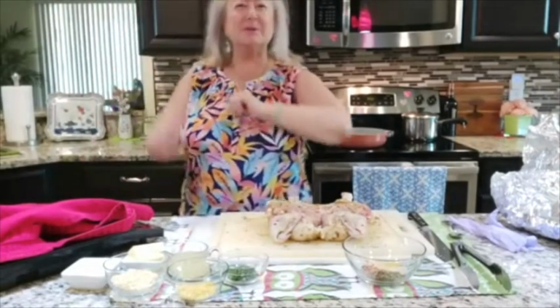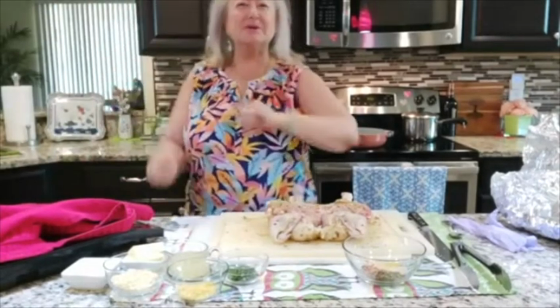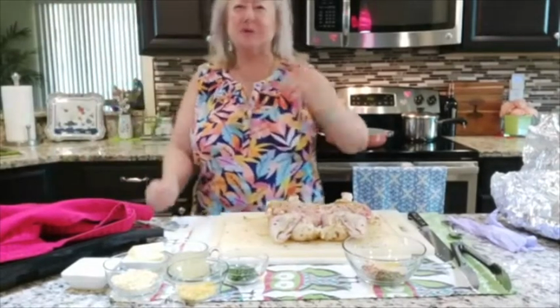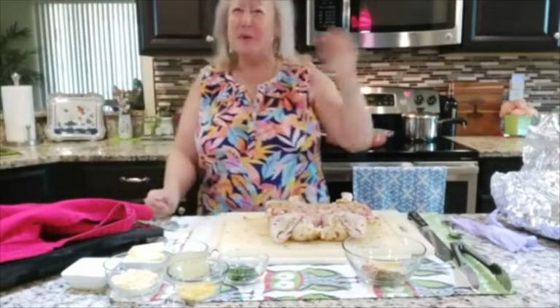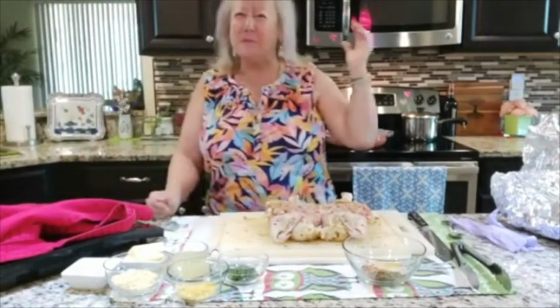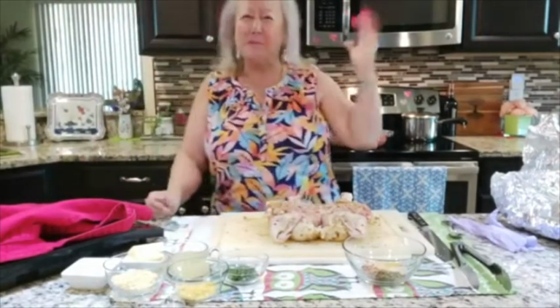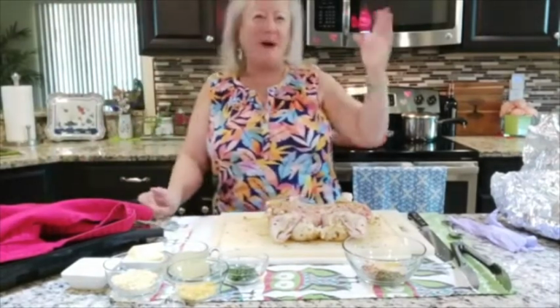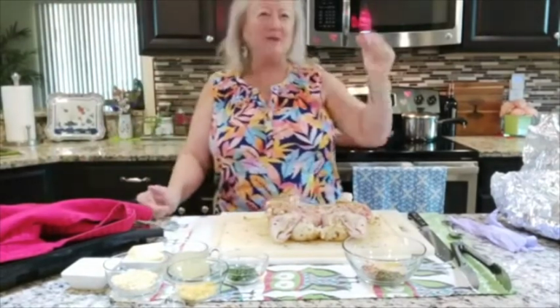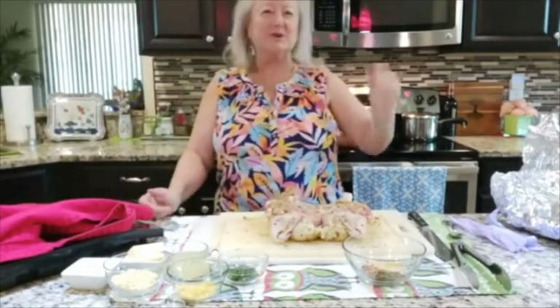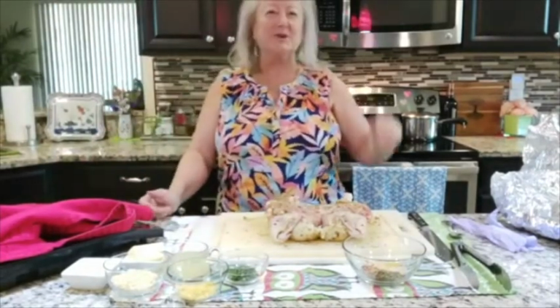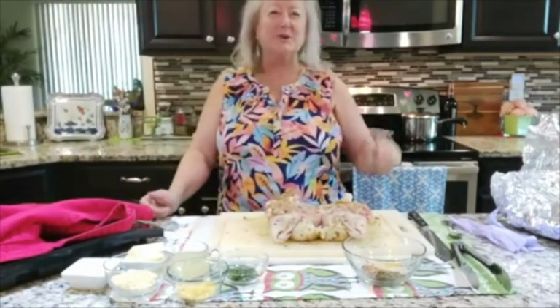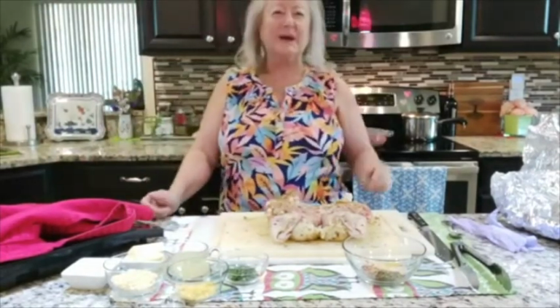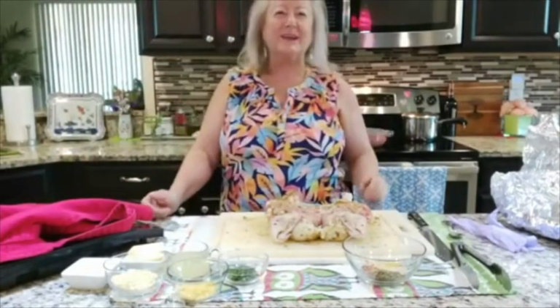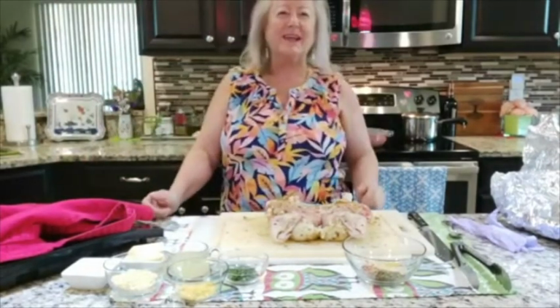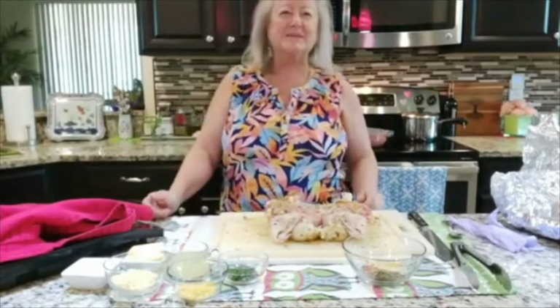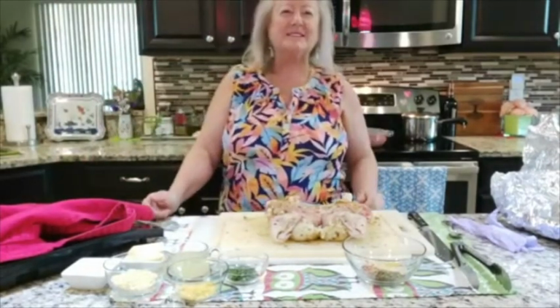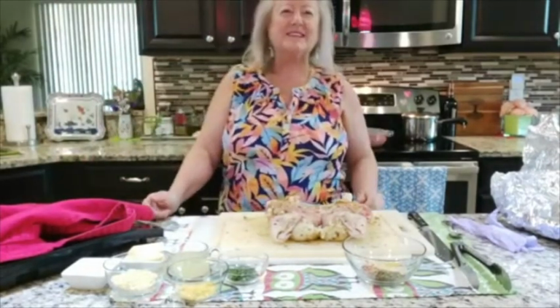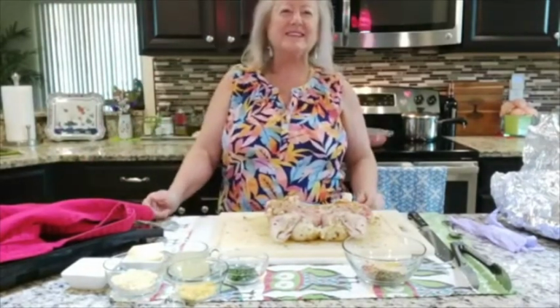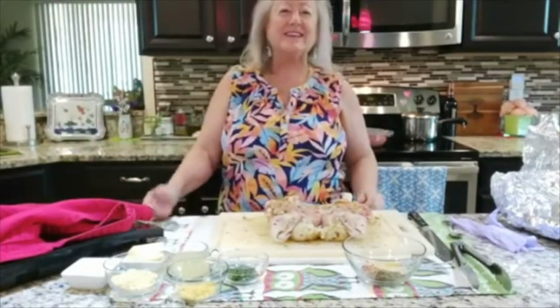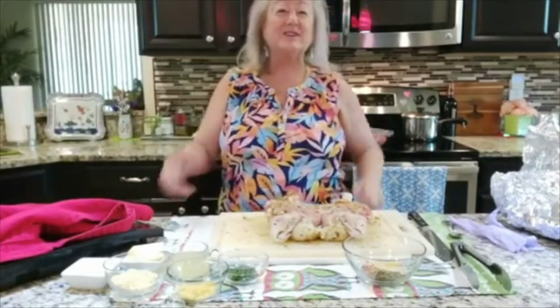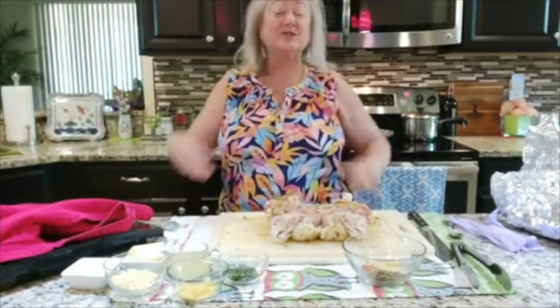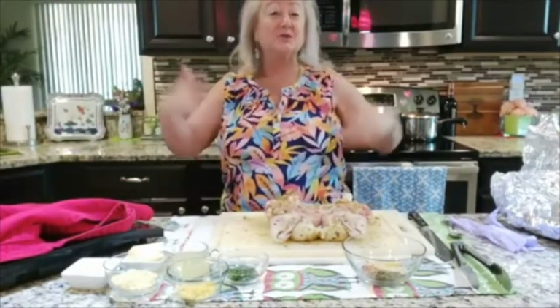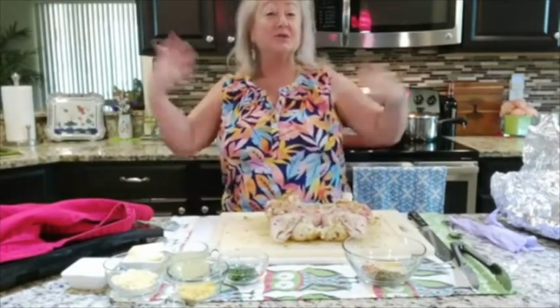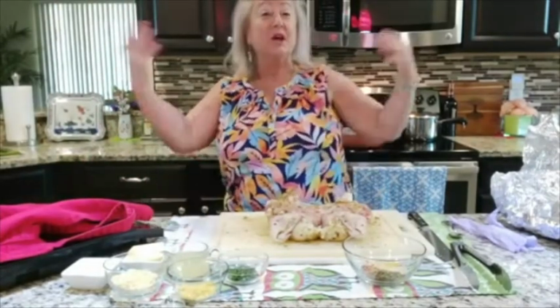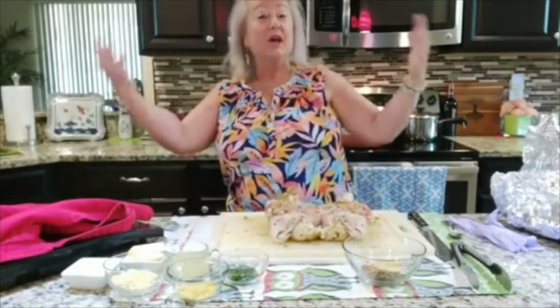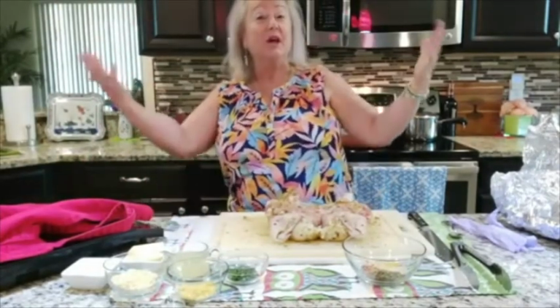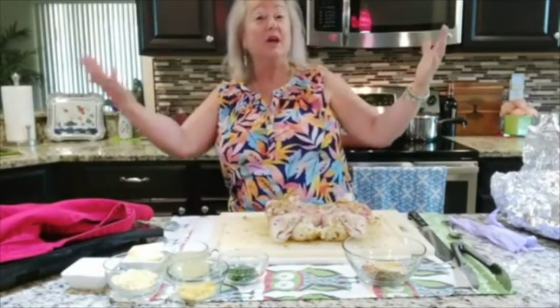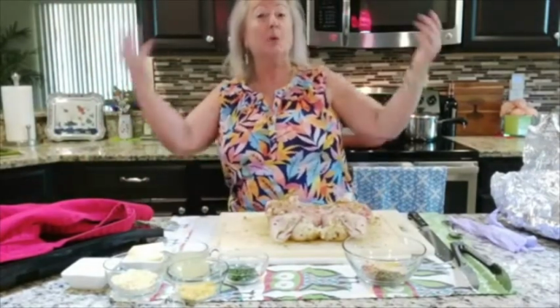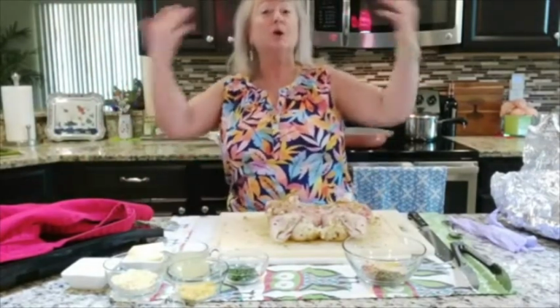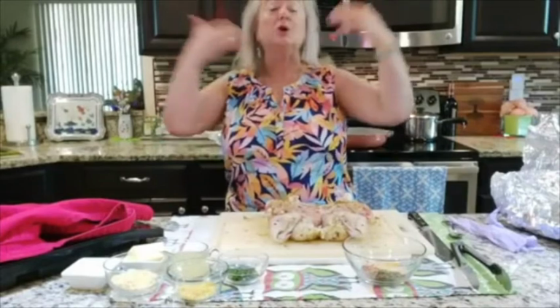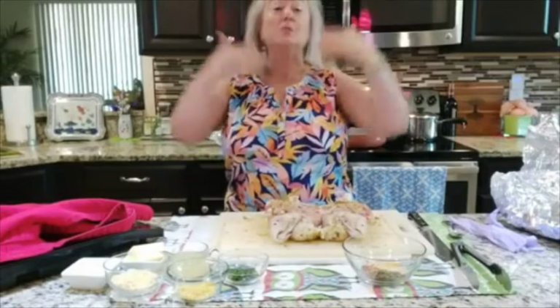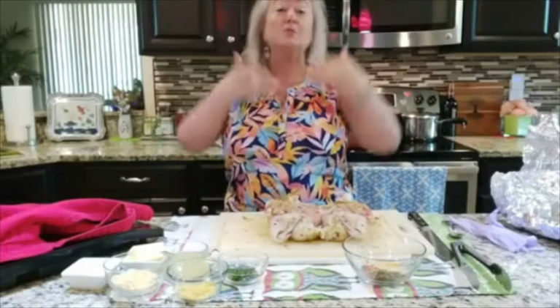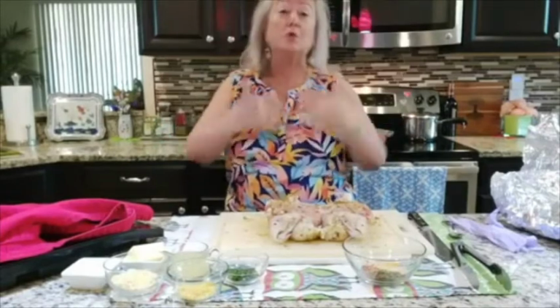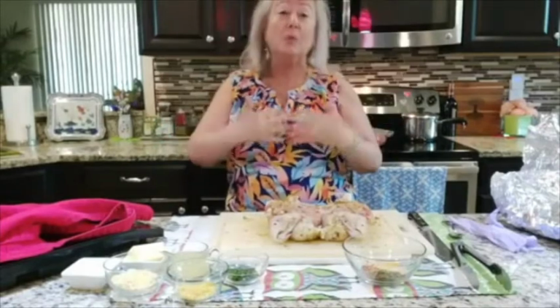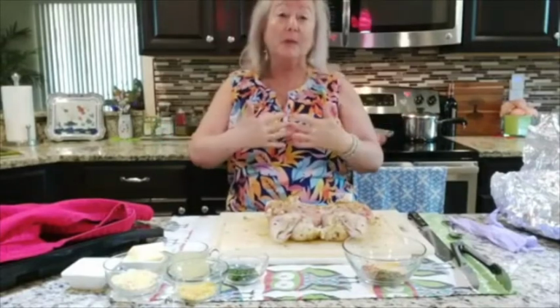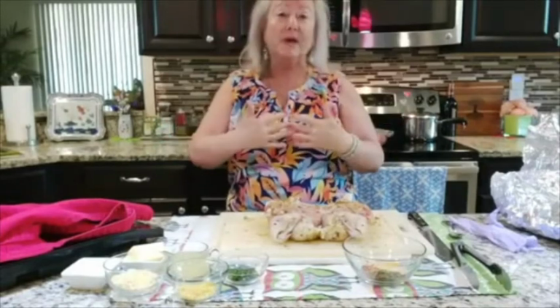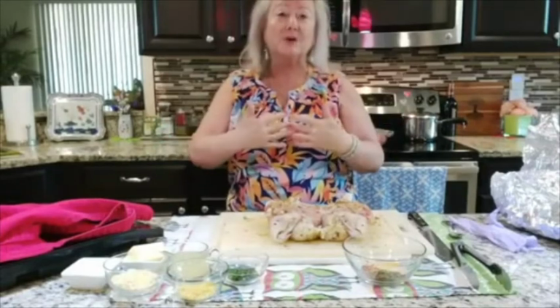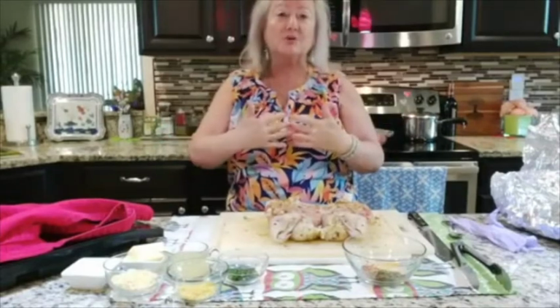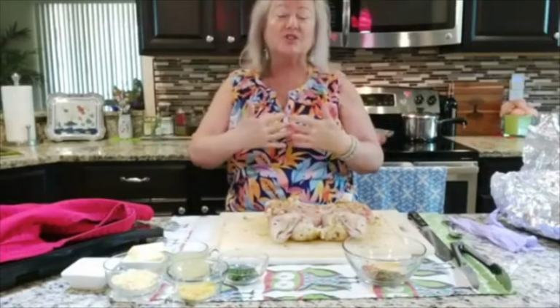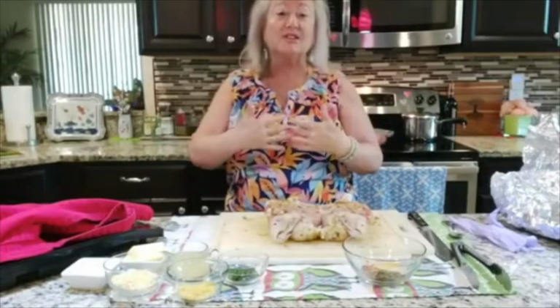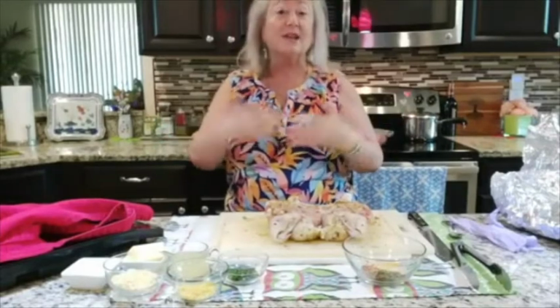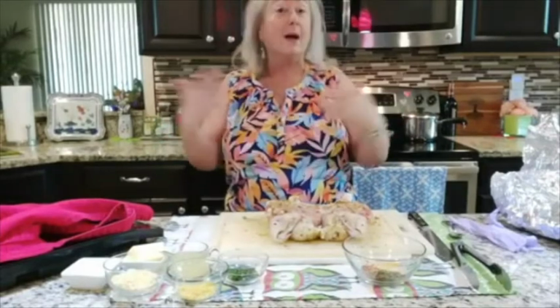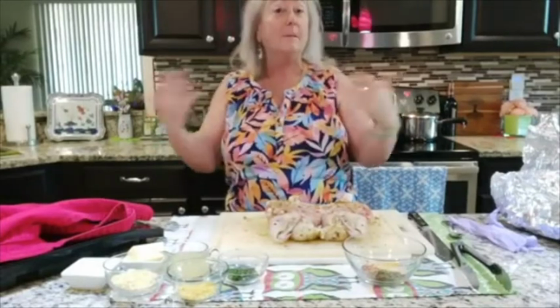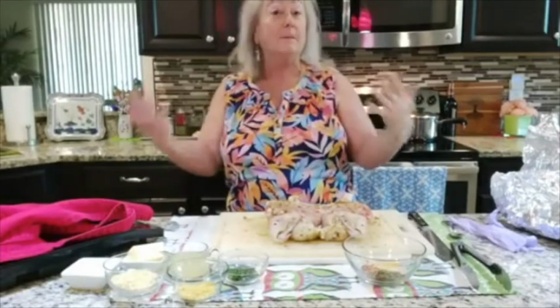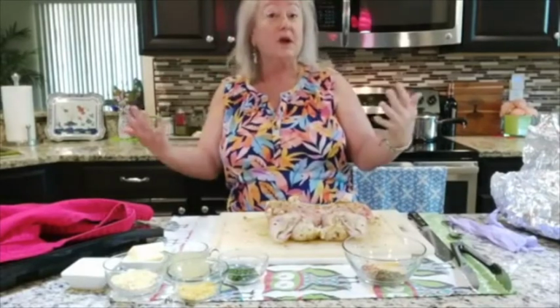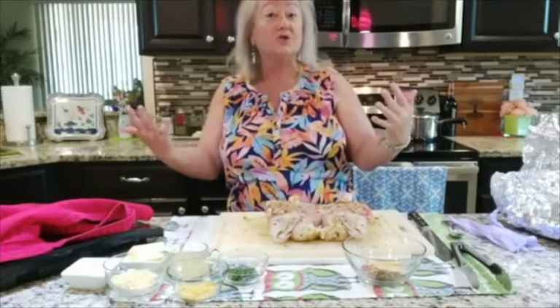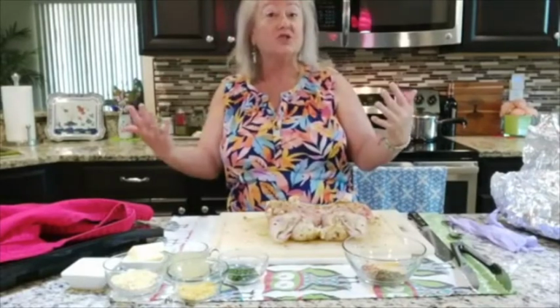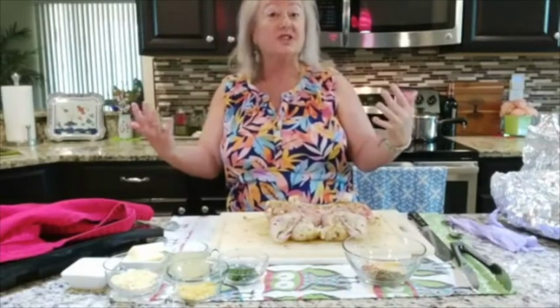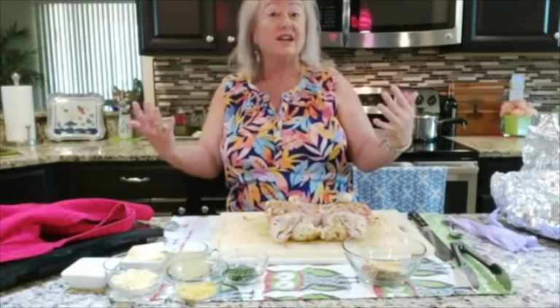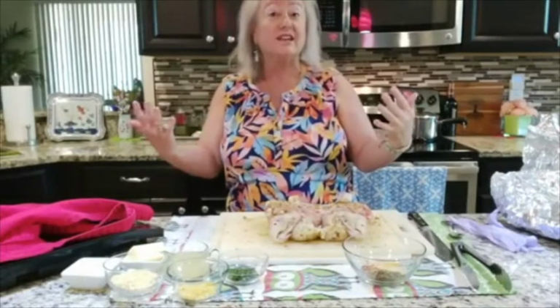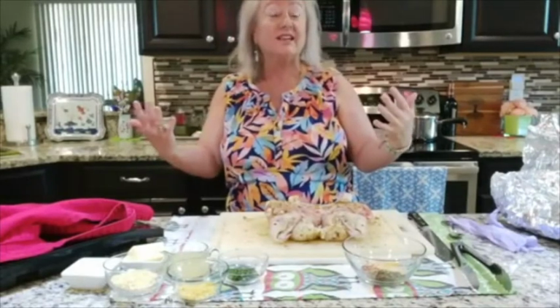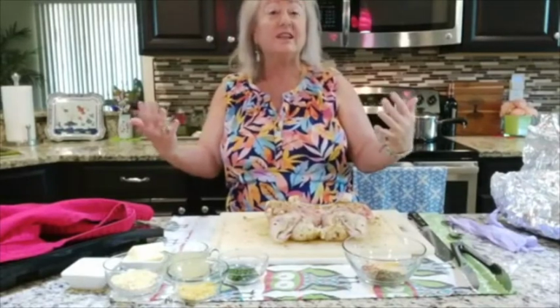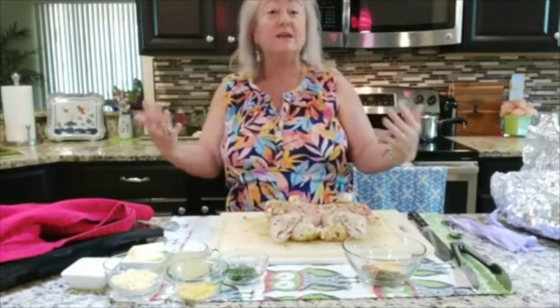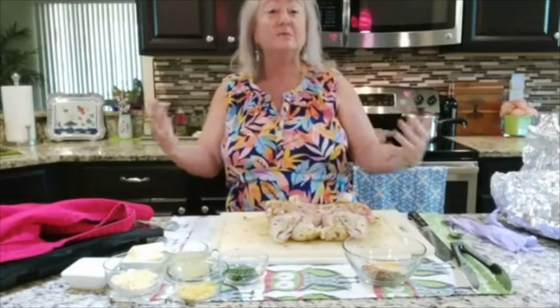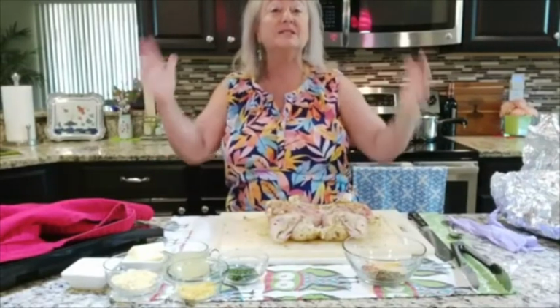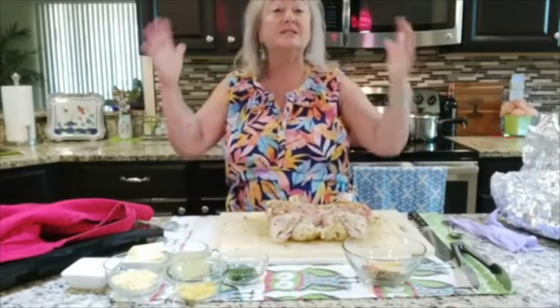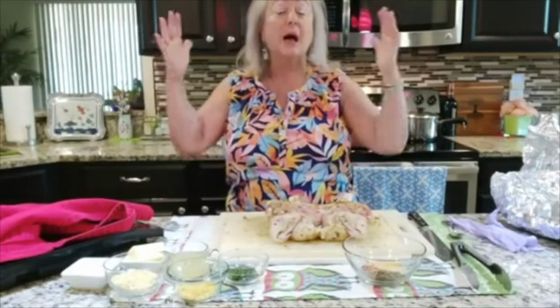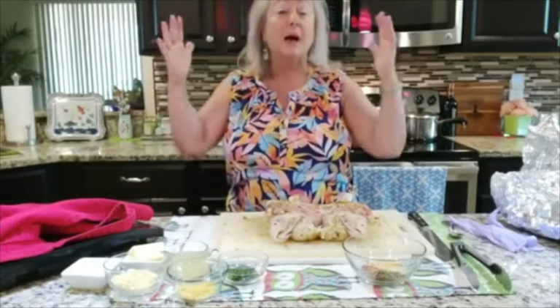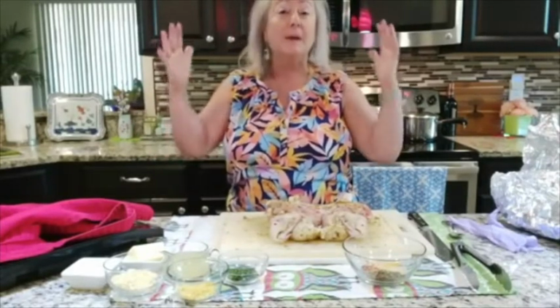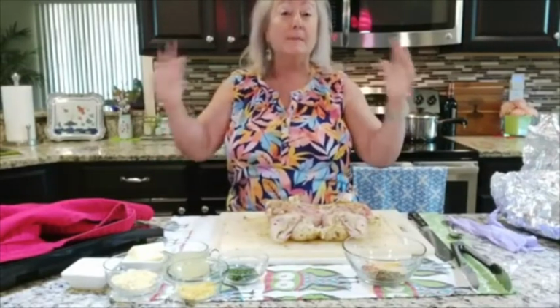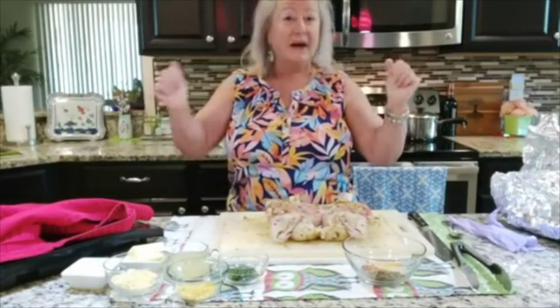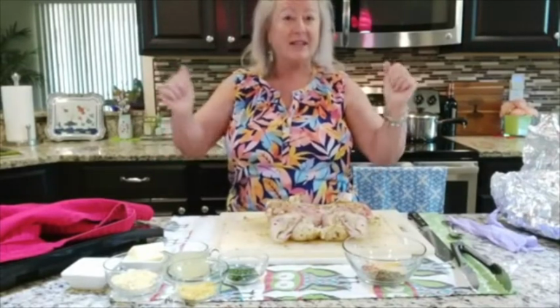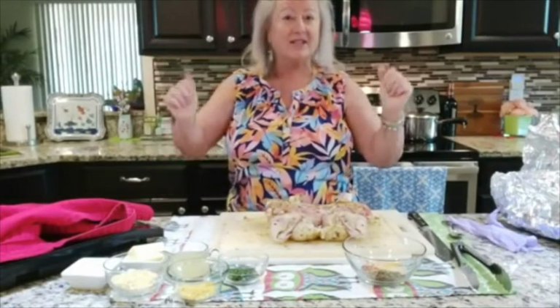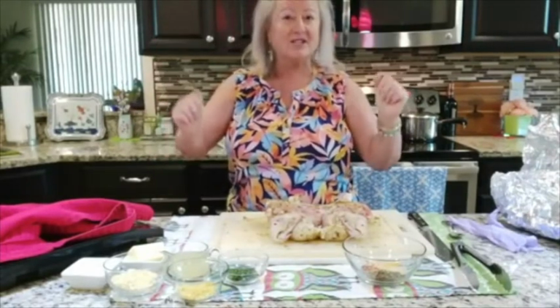My name is Elena Jones and welcome to Mia Cucina. Mia Cucina in Italian means my kitchen.